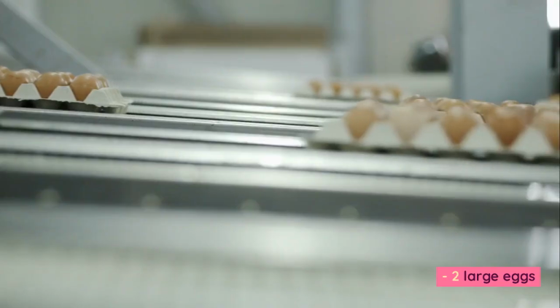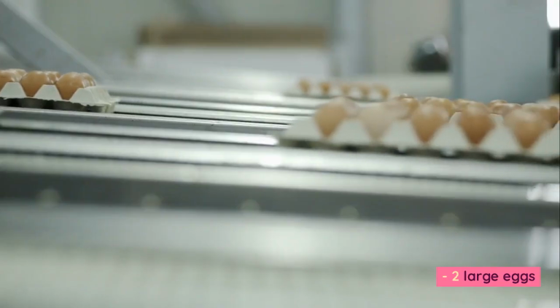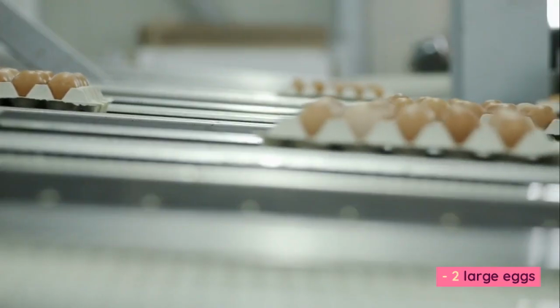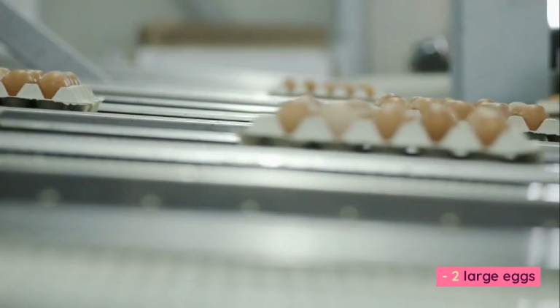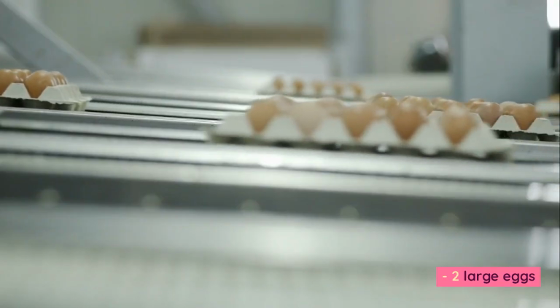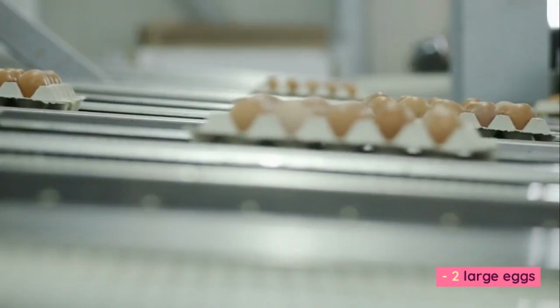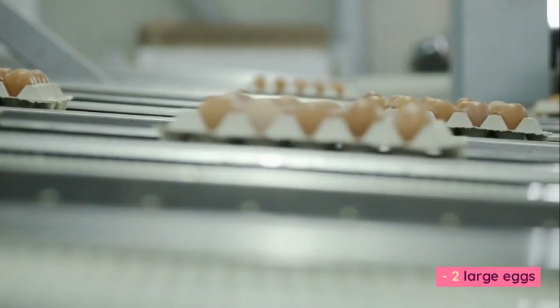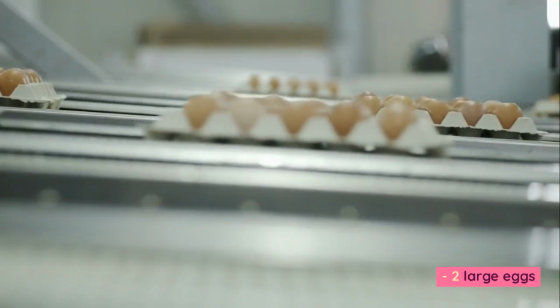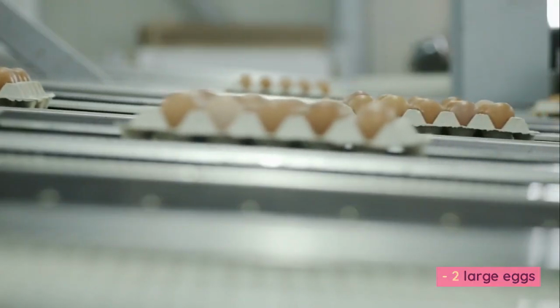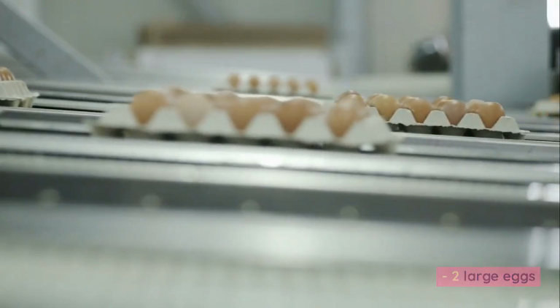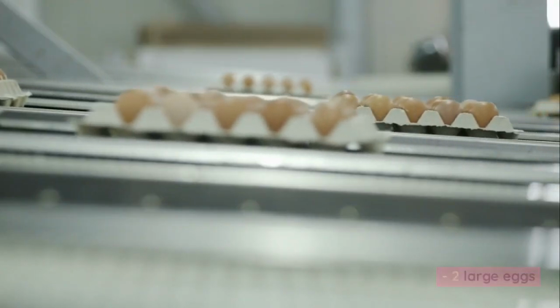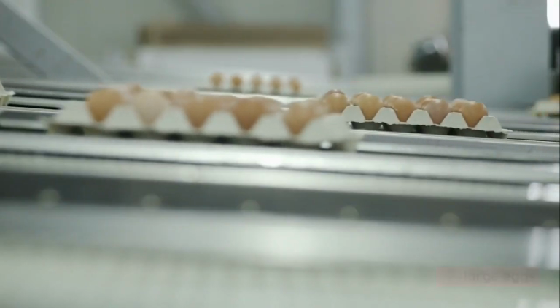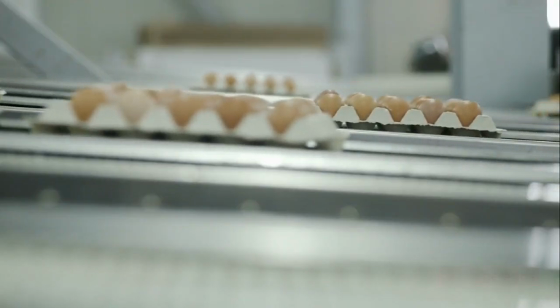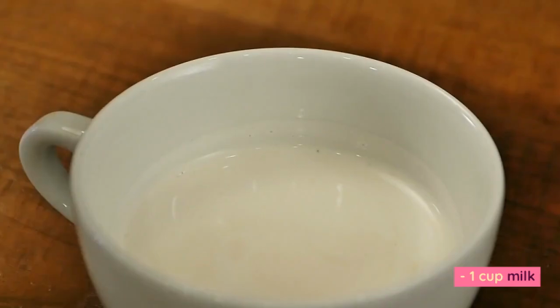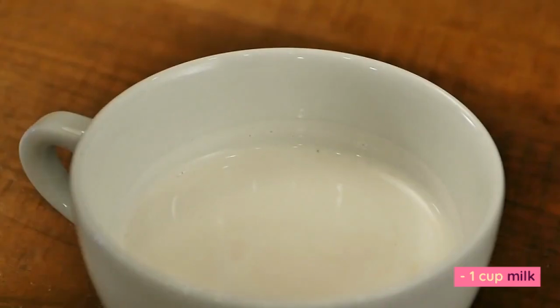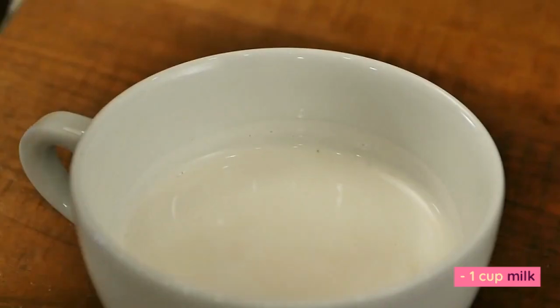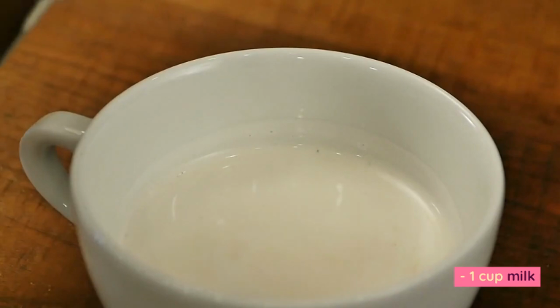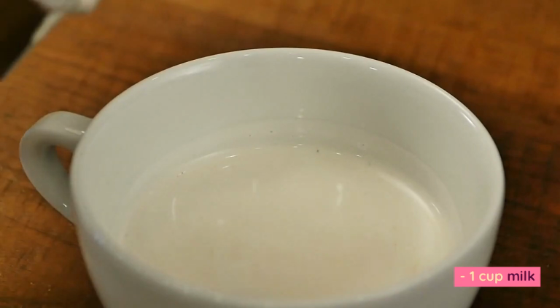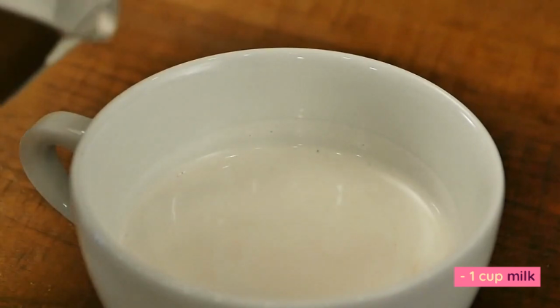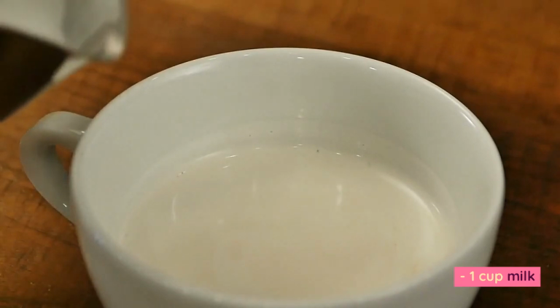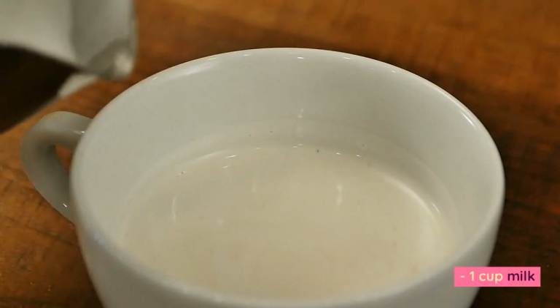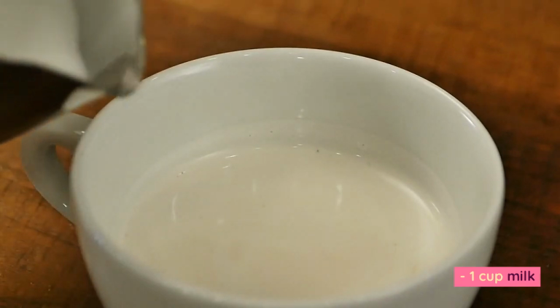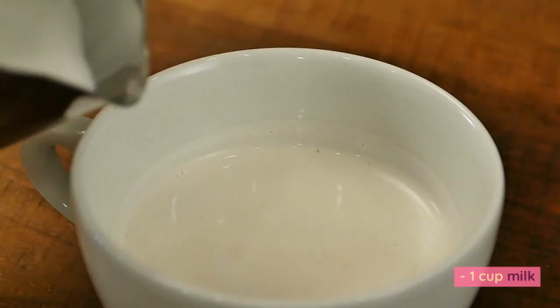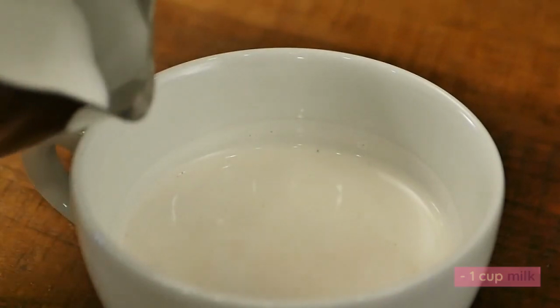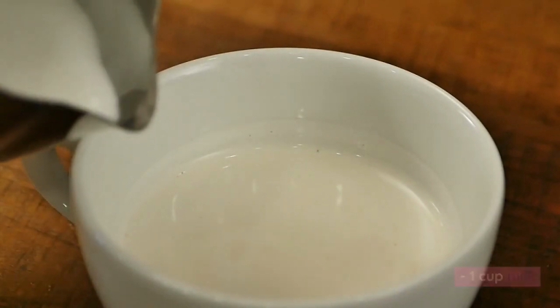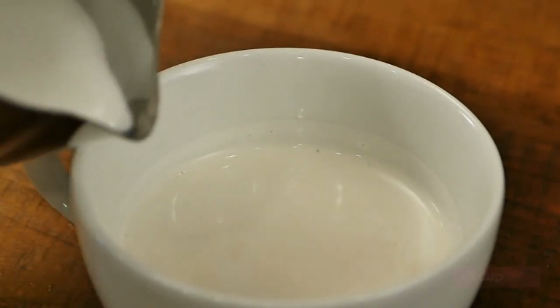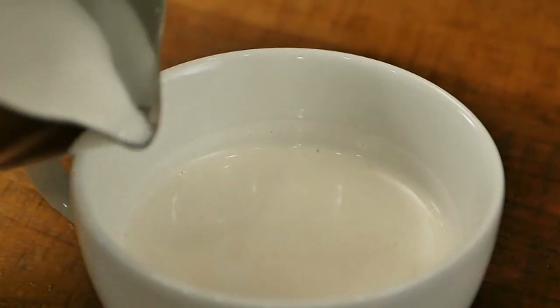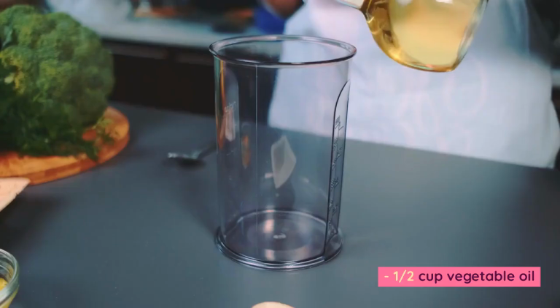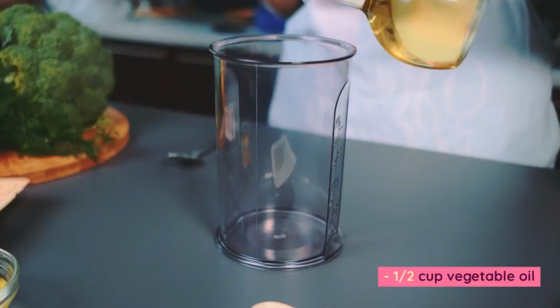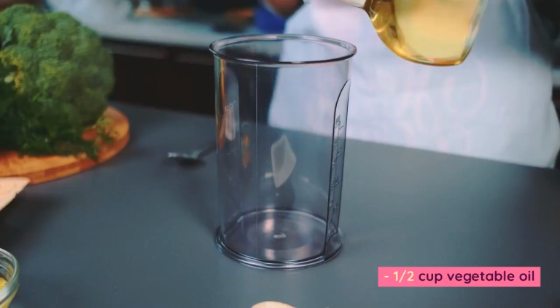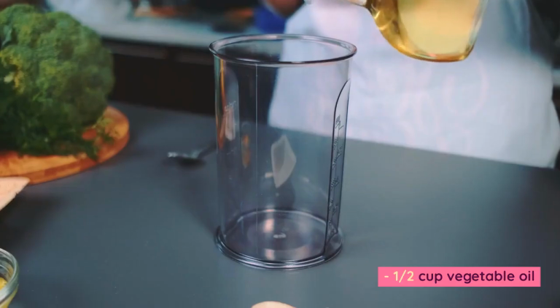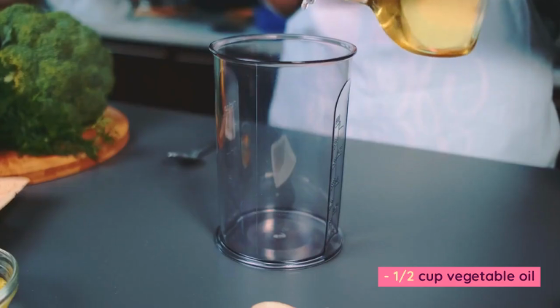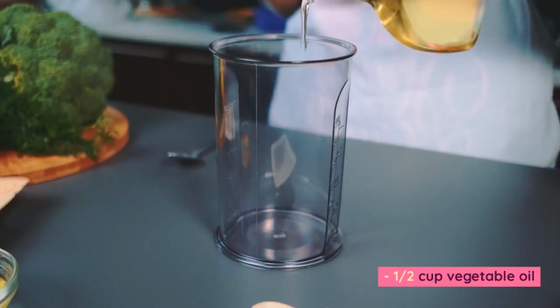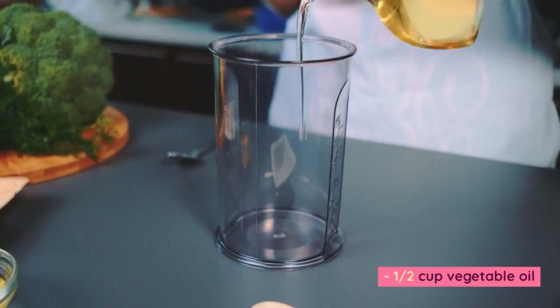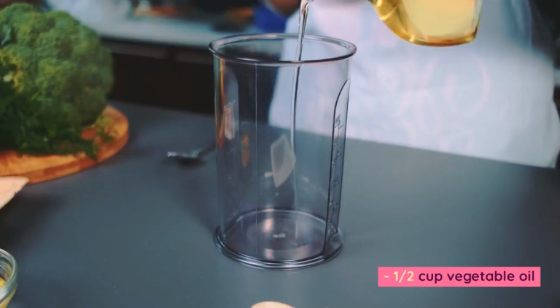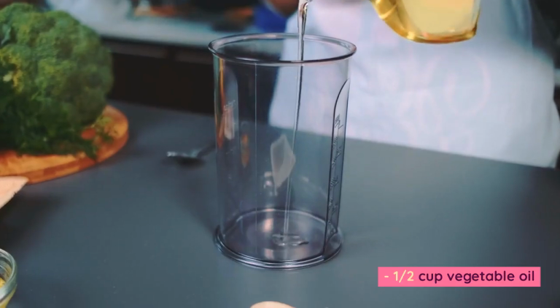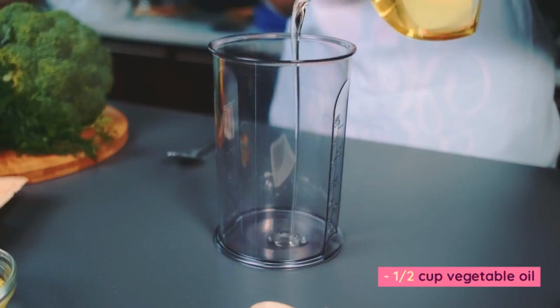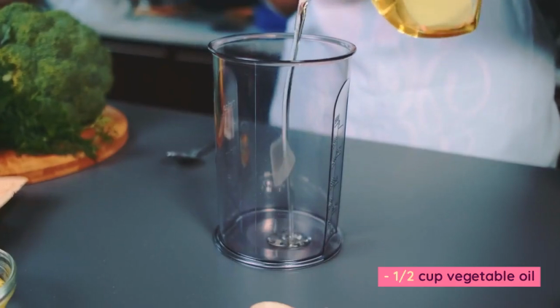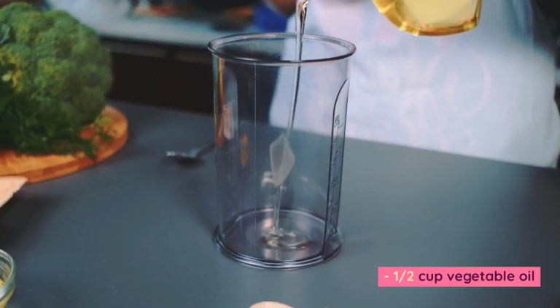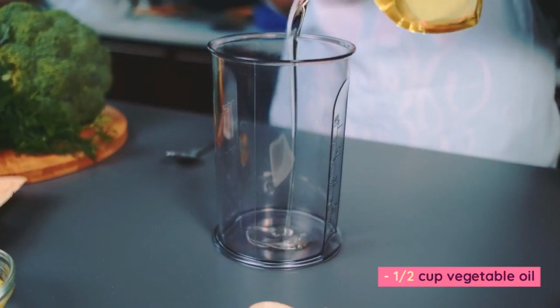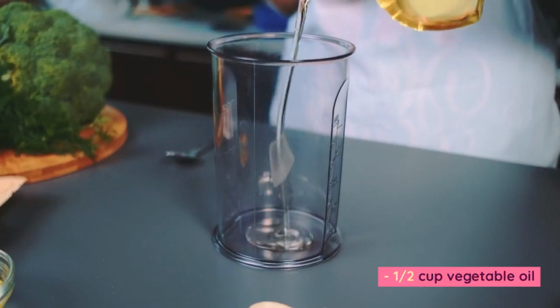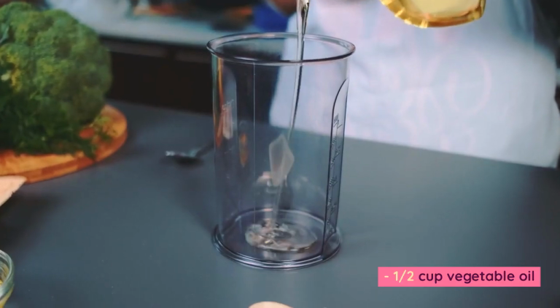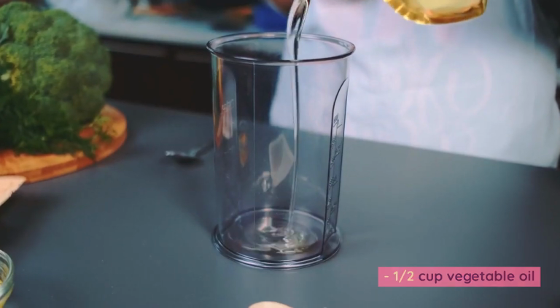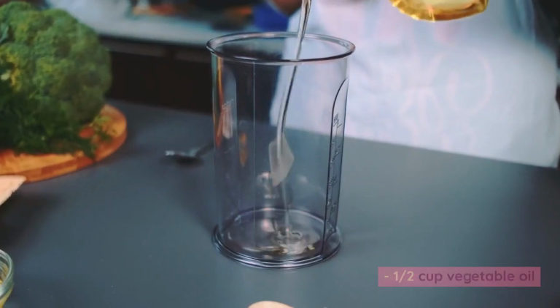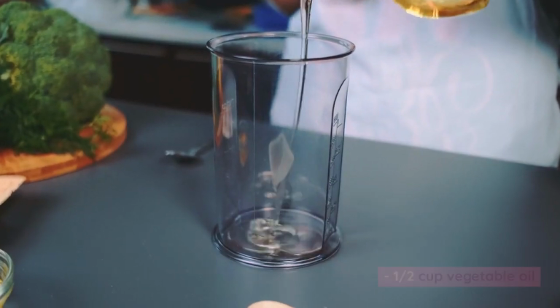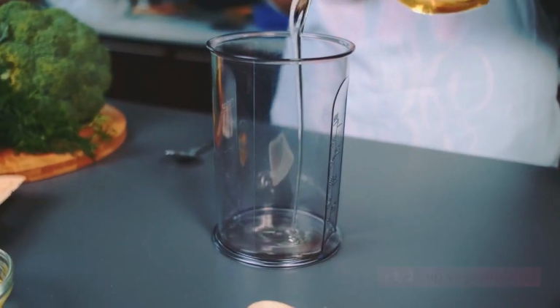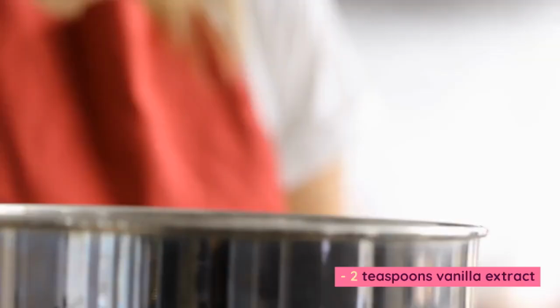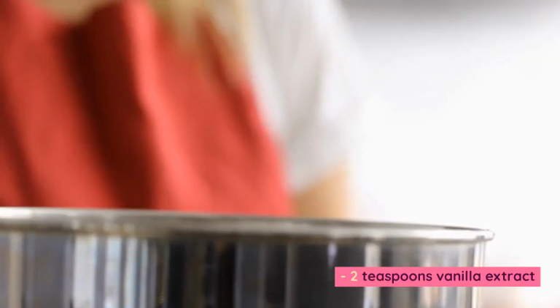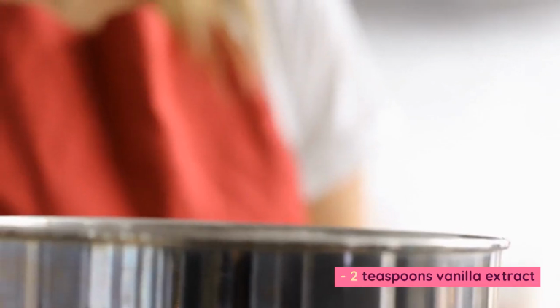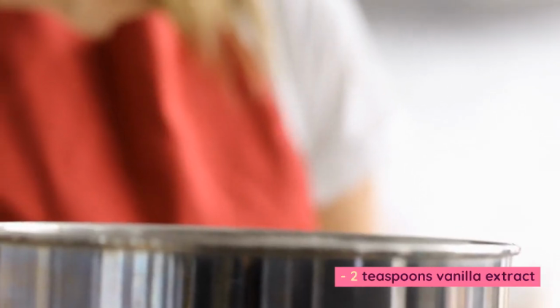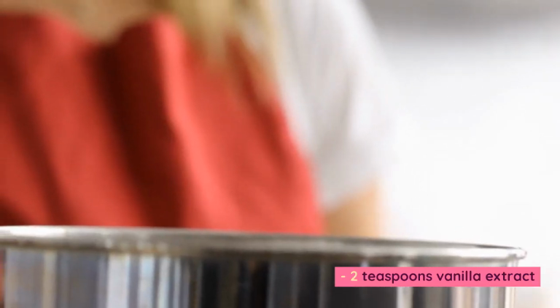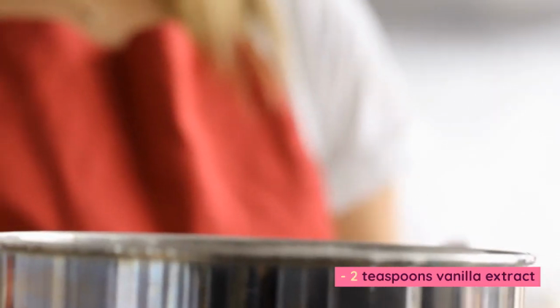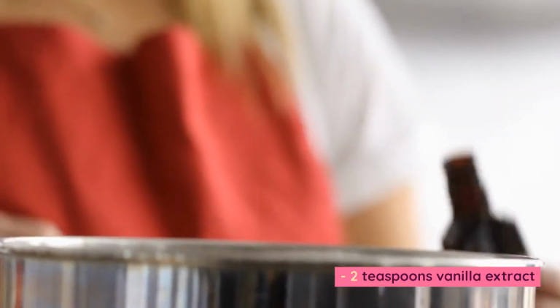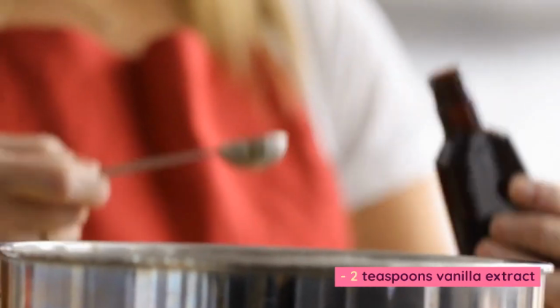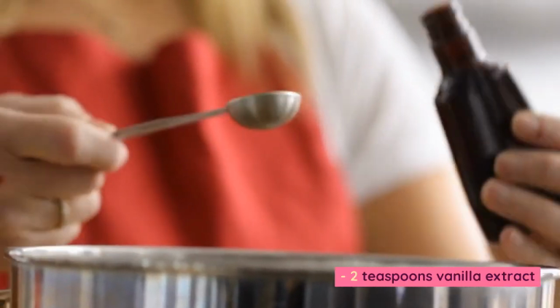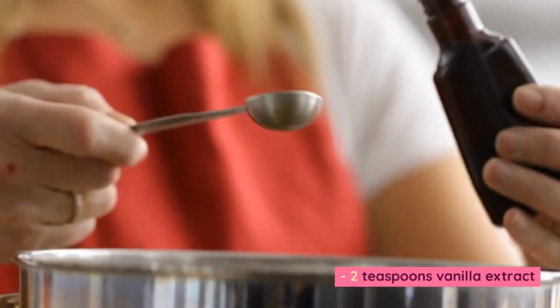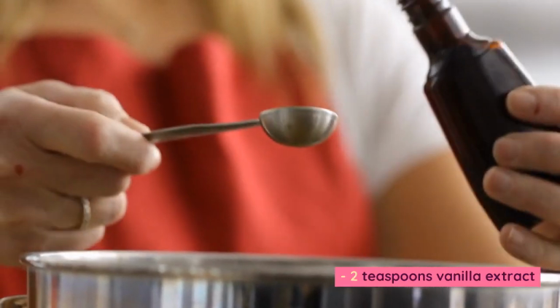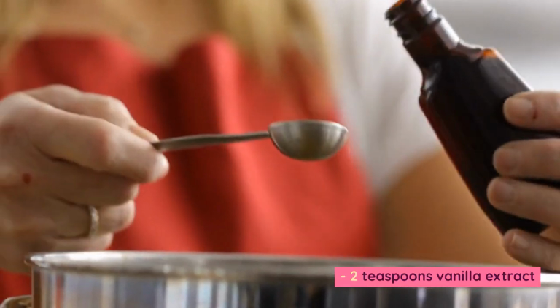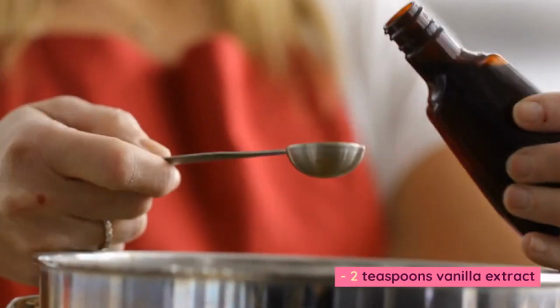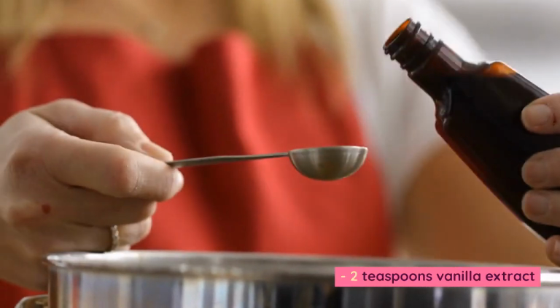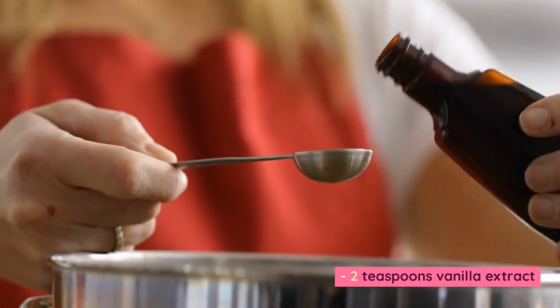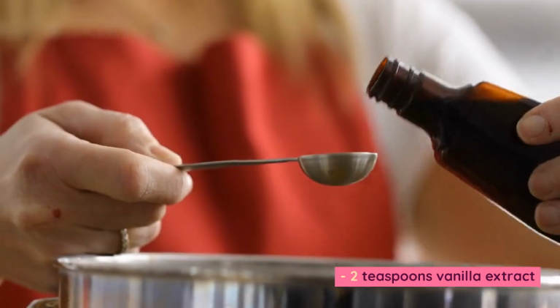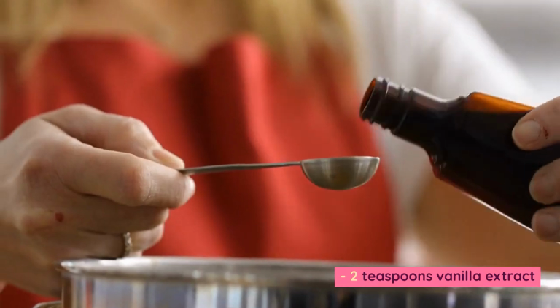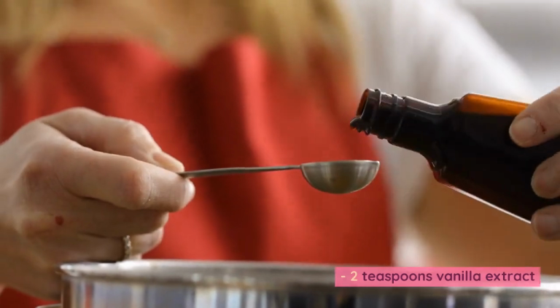2 large eggs, 1 cup milk, 1/2 cup vegetable oil, and 2 teaspoons vanilla extract.